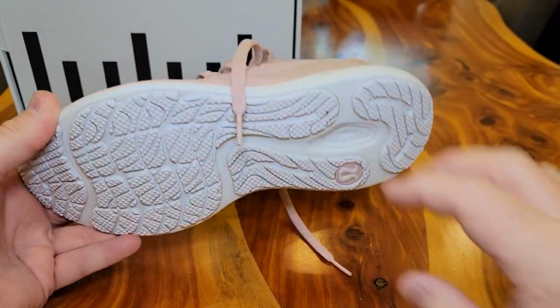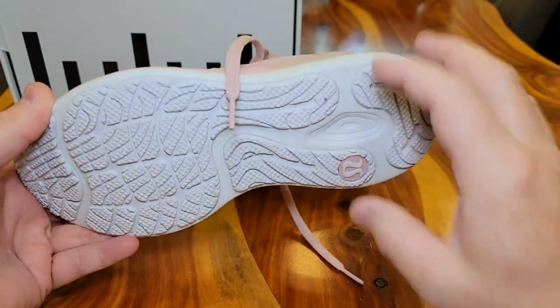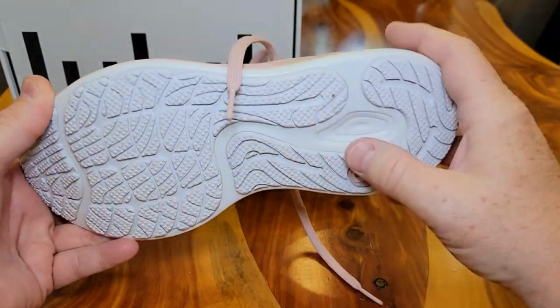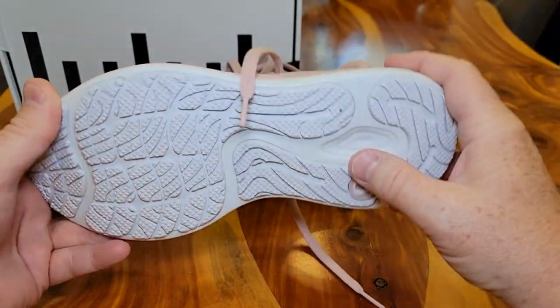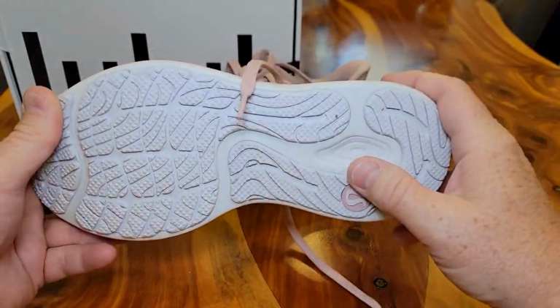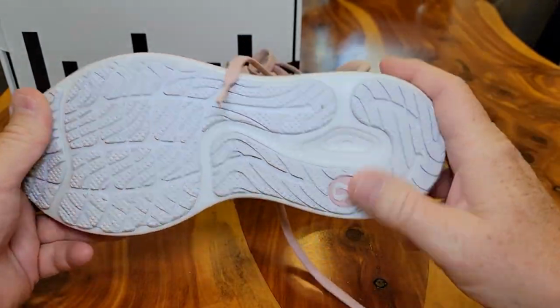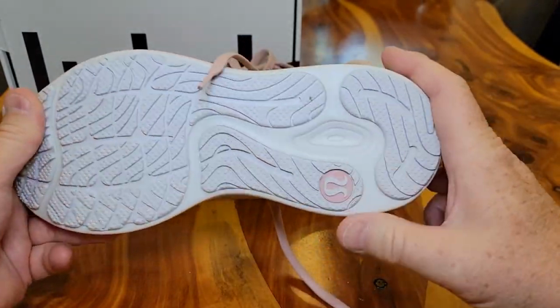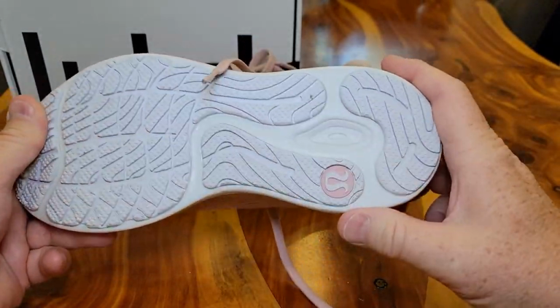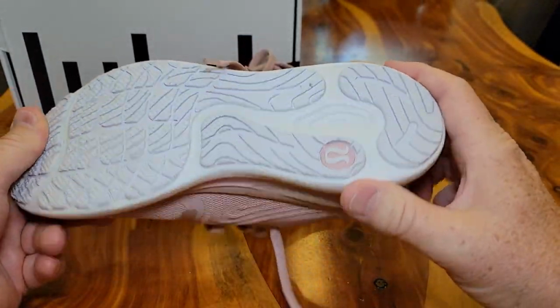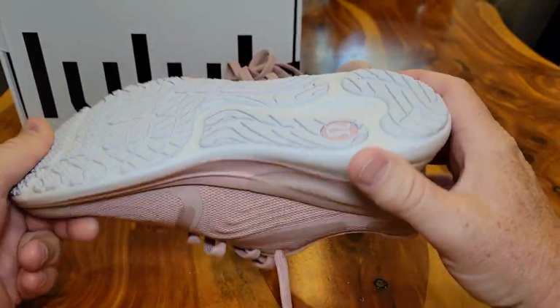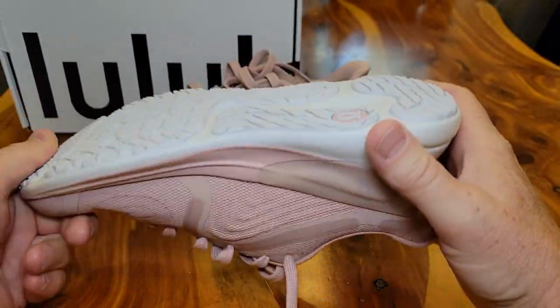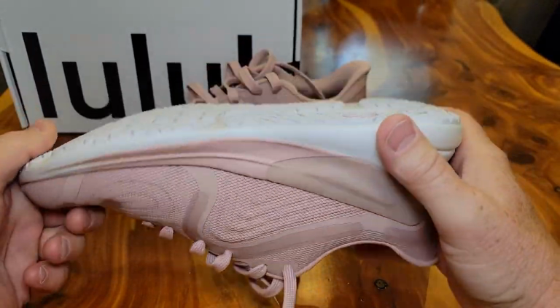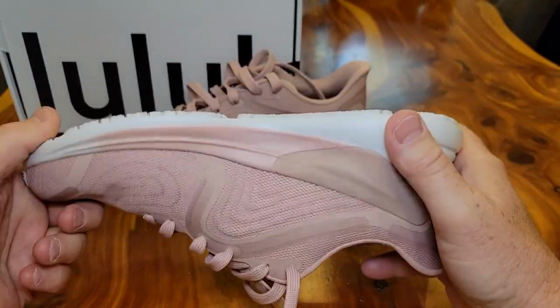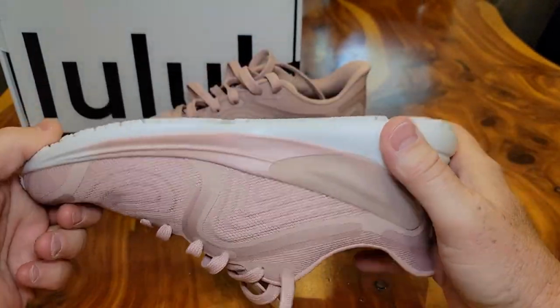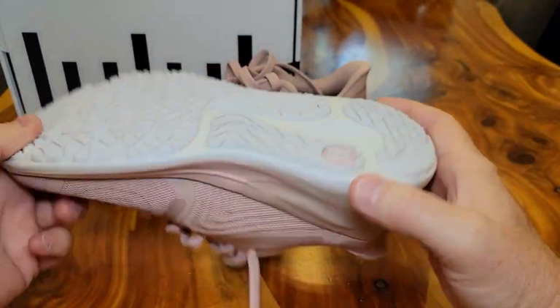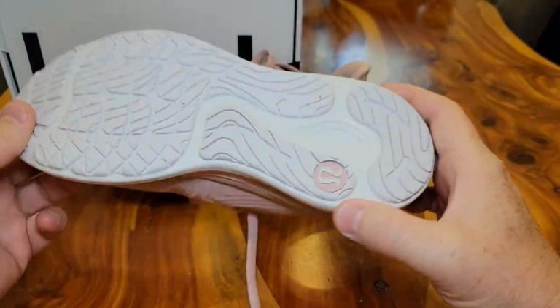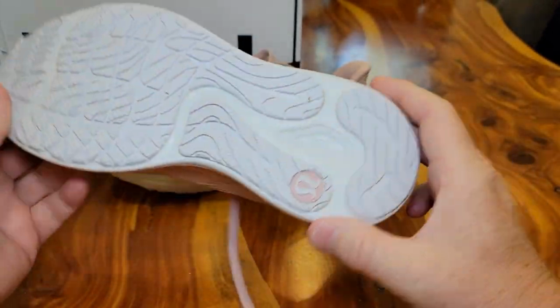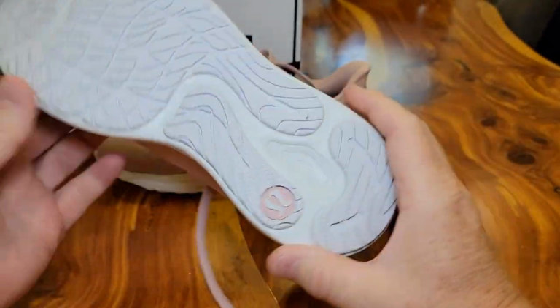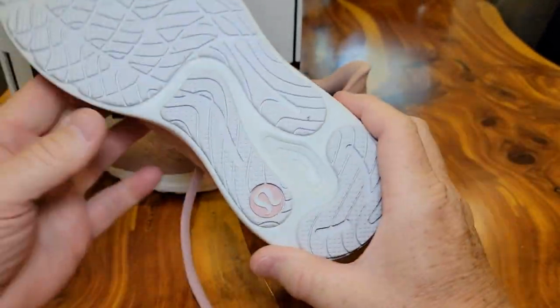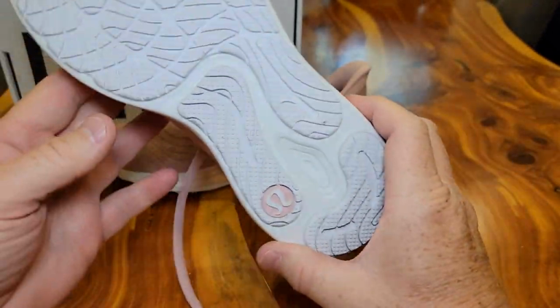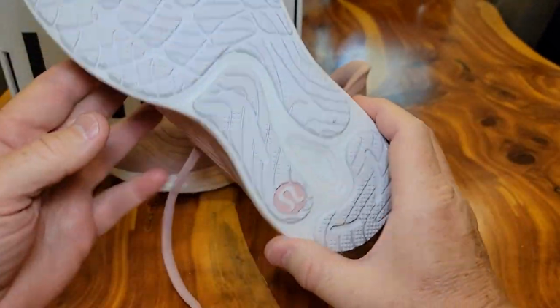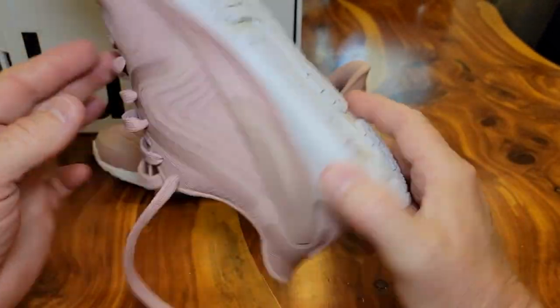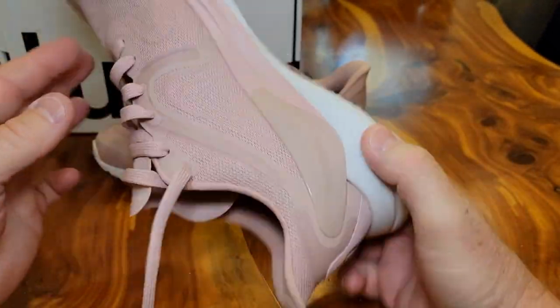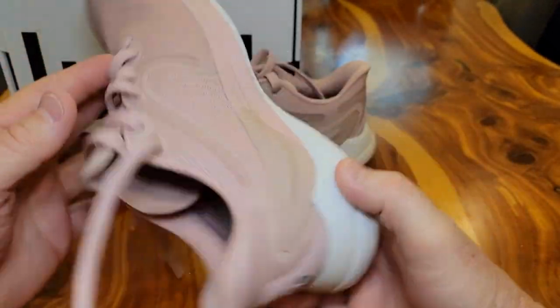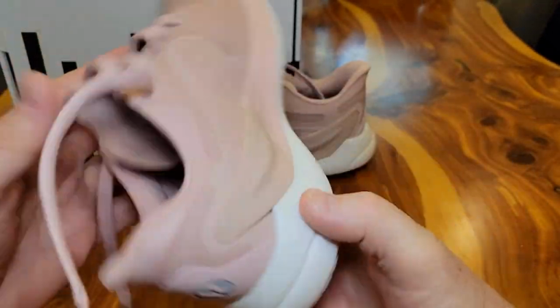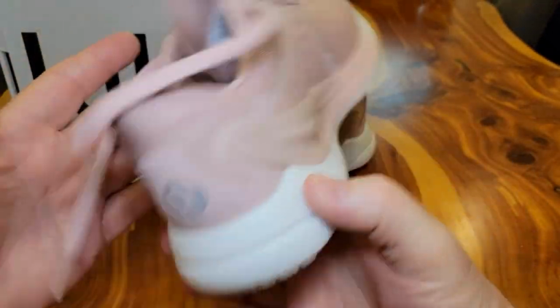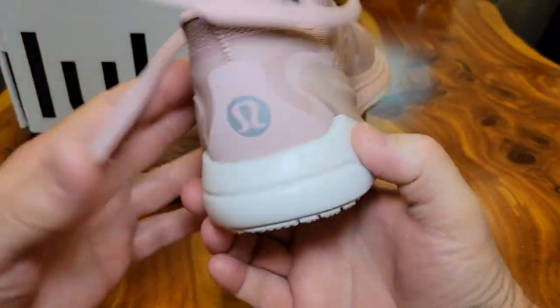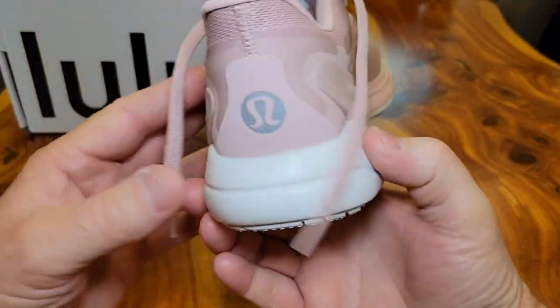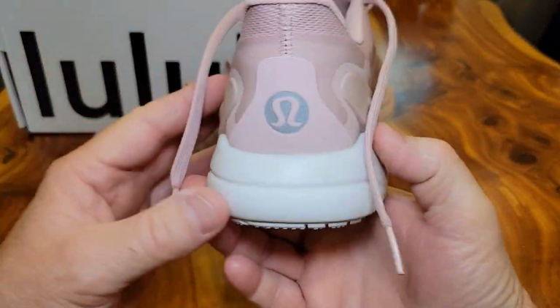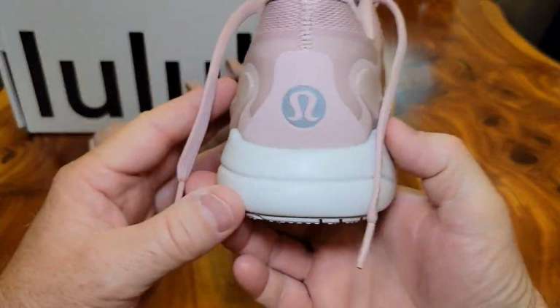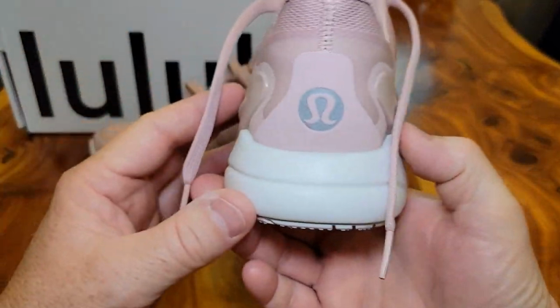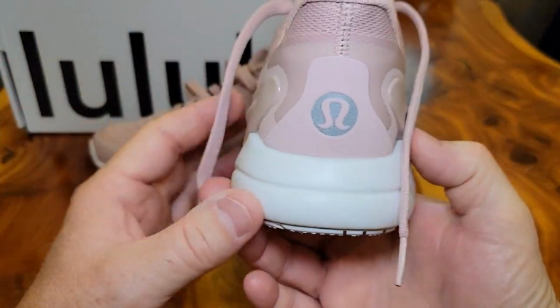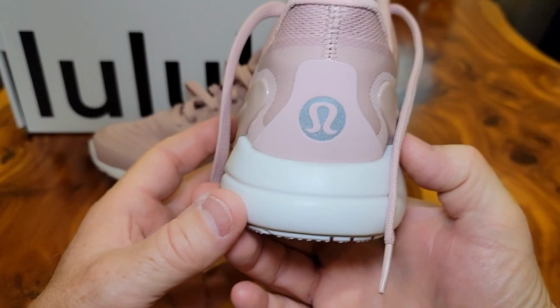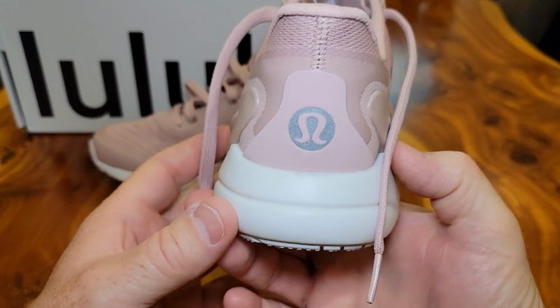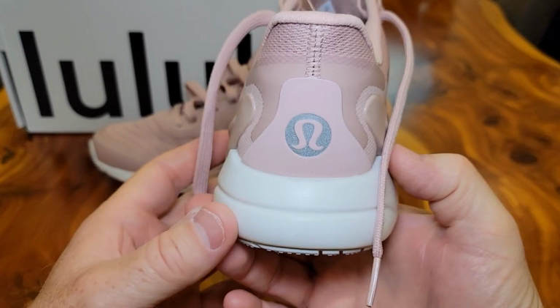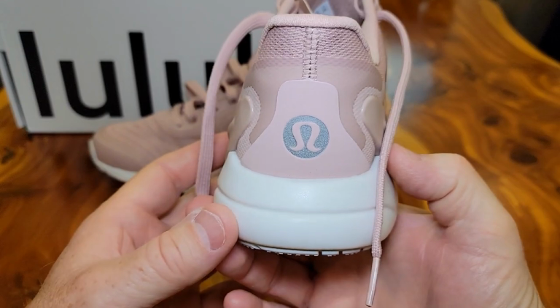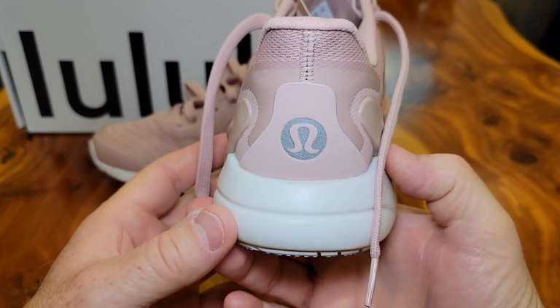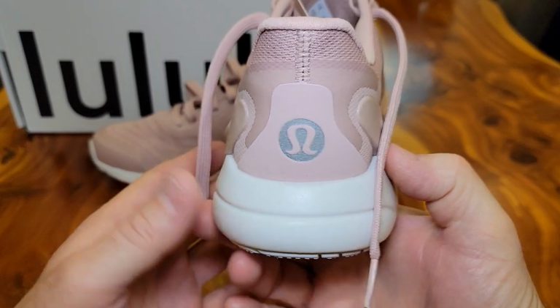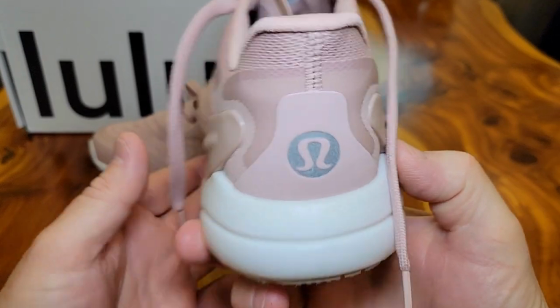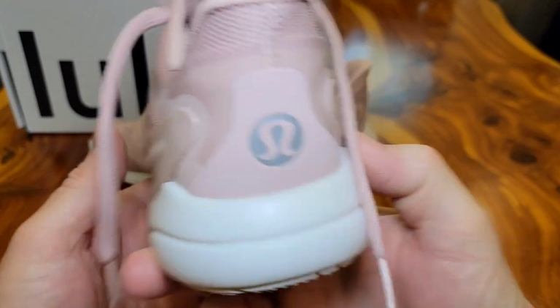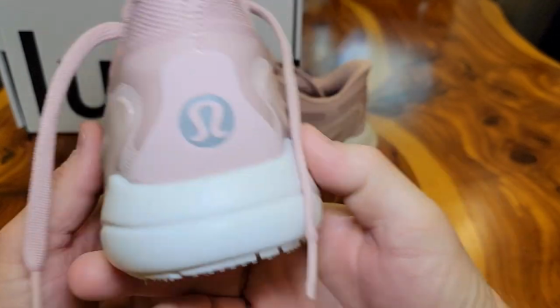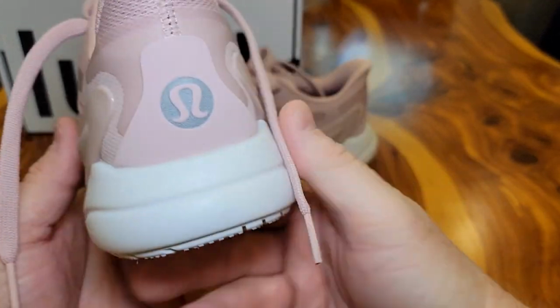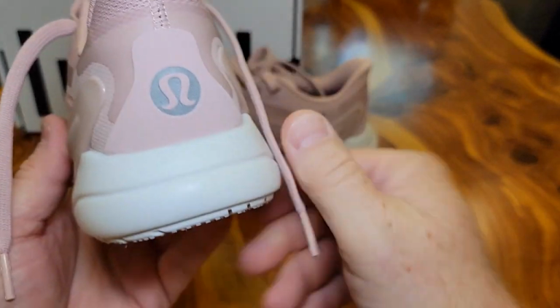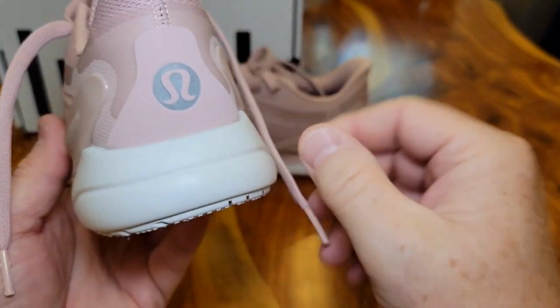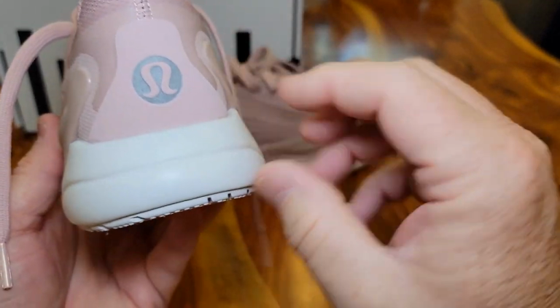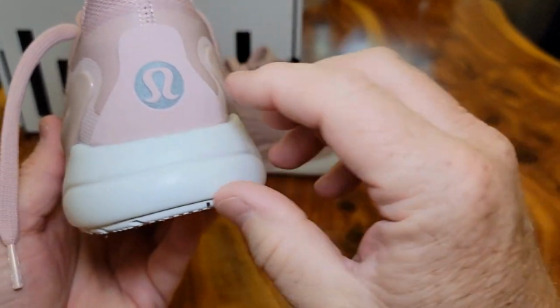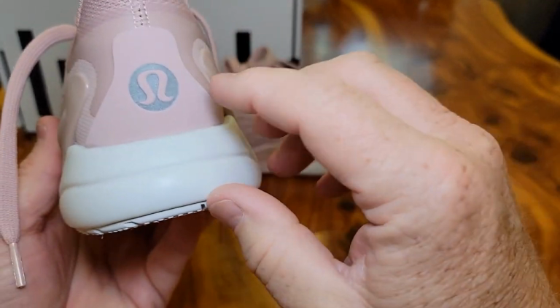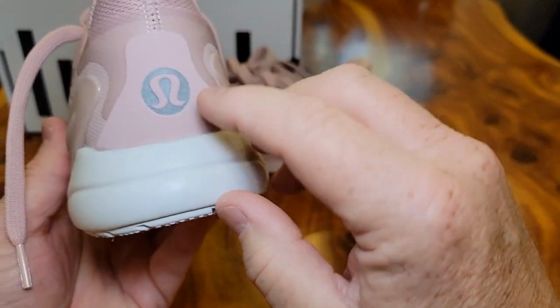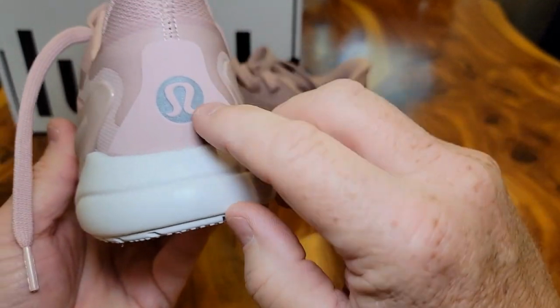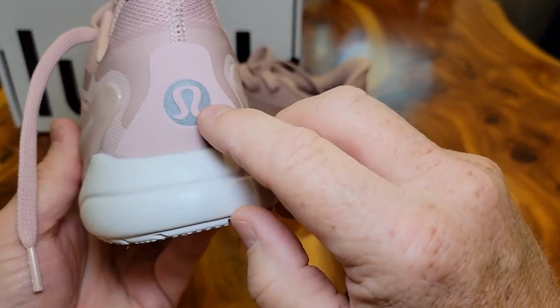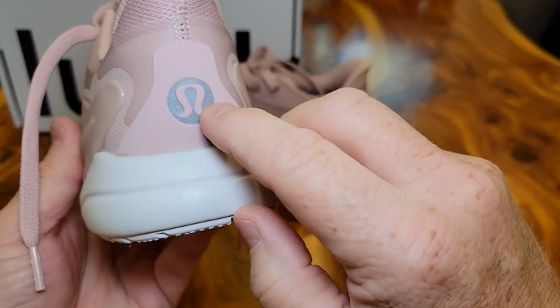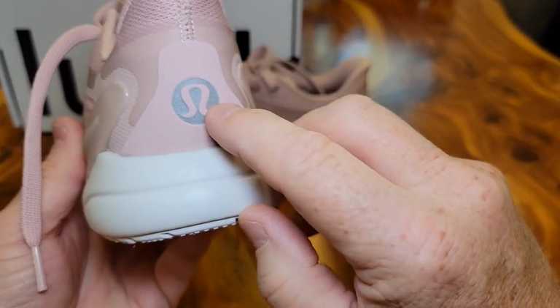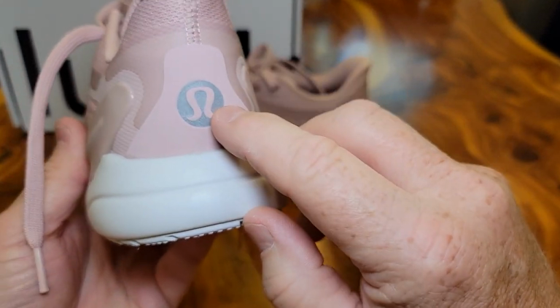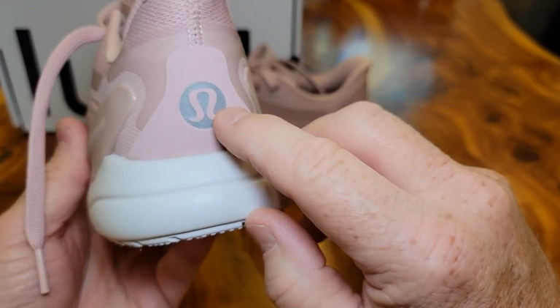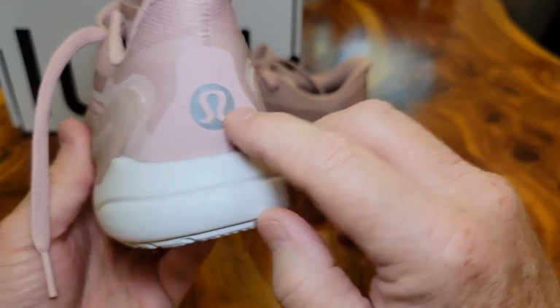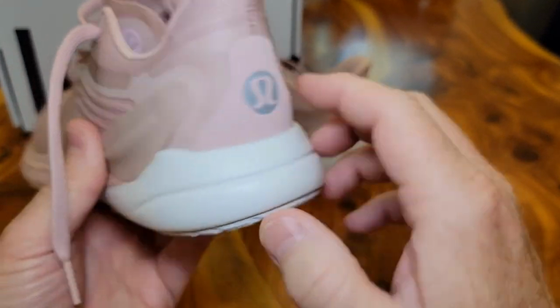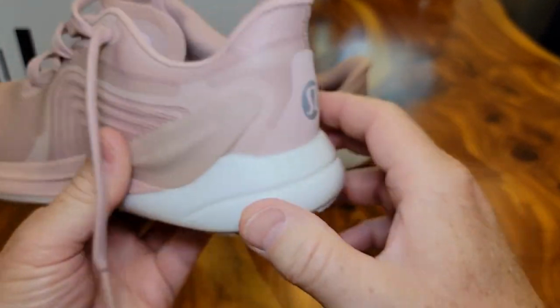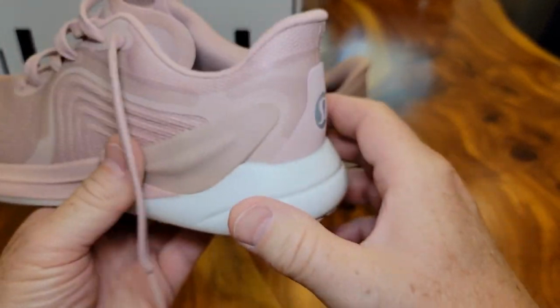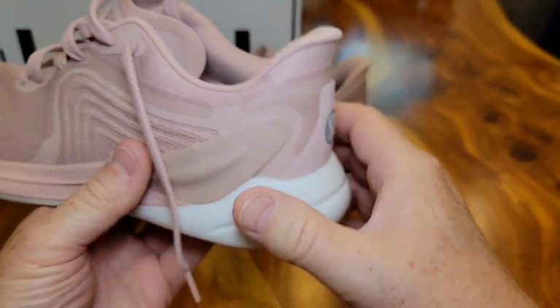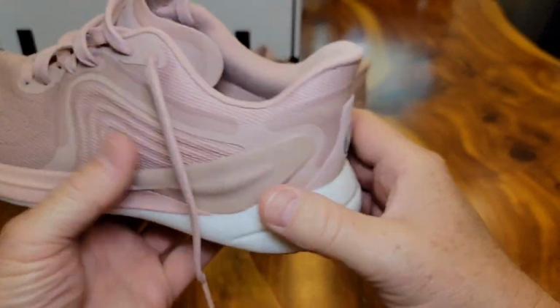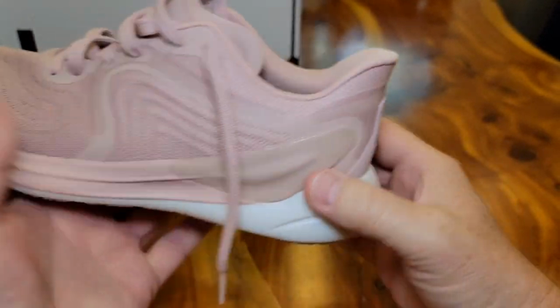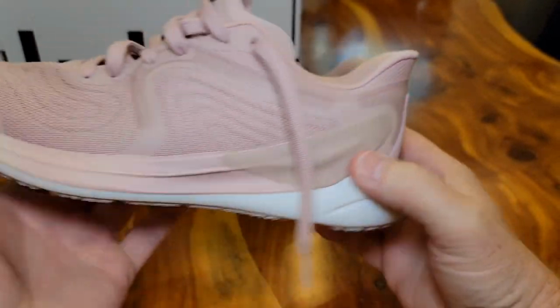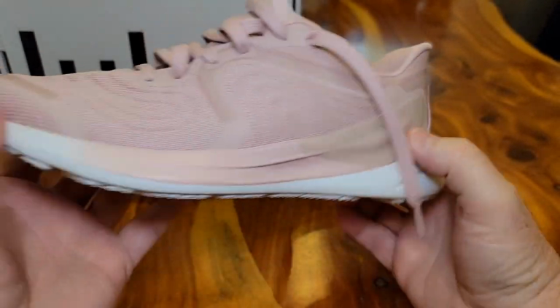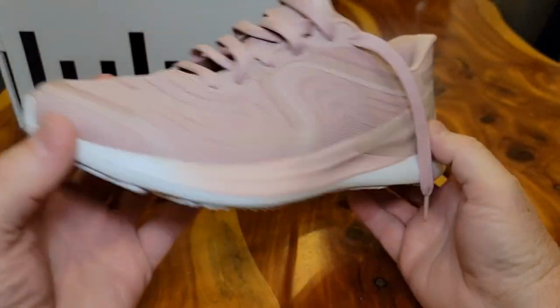Let's take a look at the bottom of it — looks really, really nice. There's what the back looks like. Looks like that might be reflective right there.